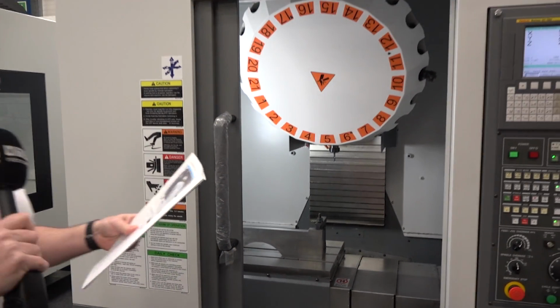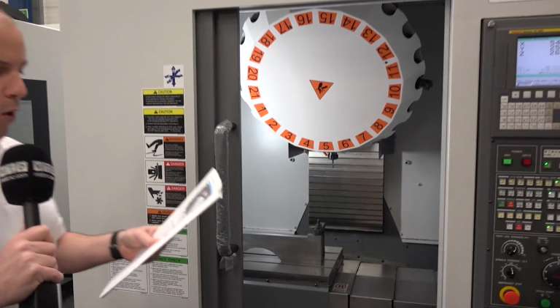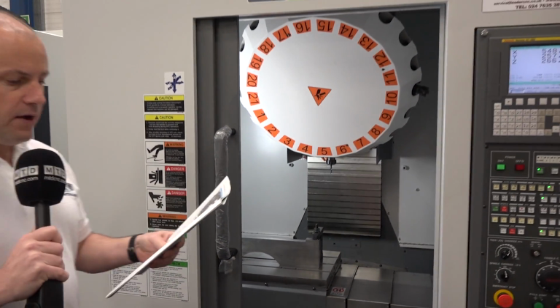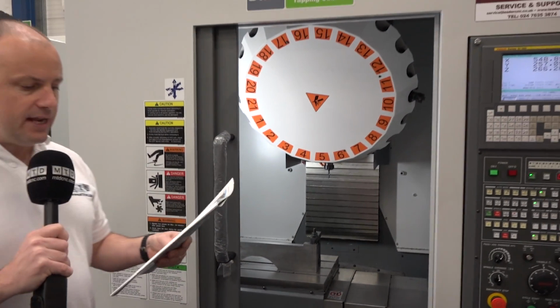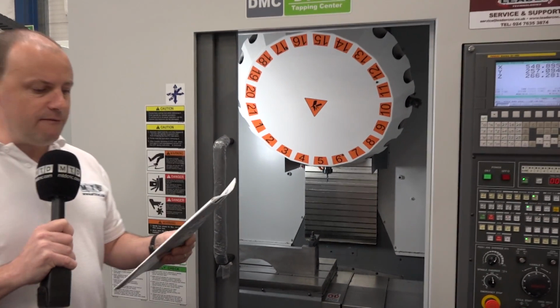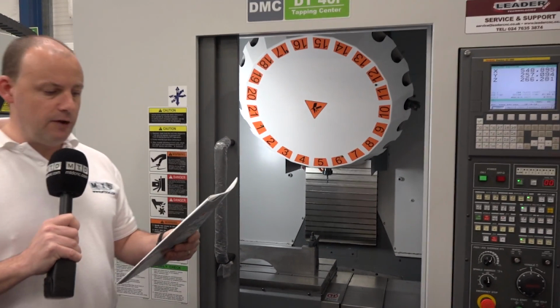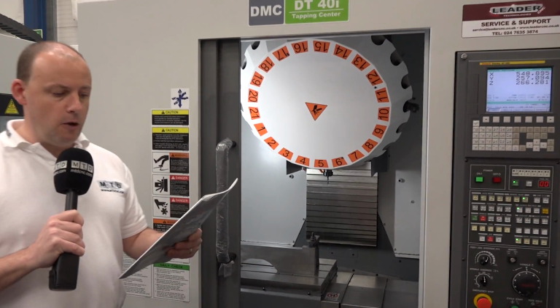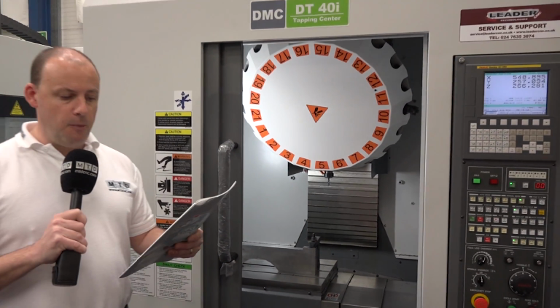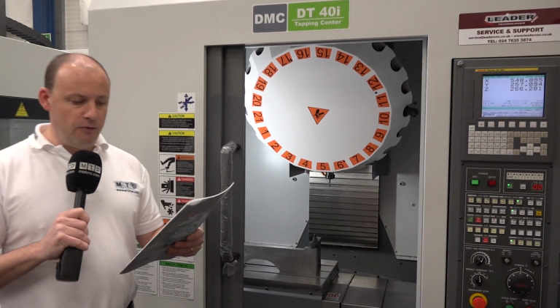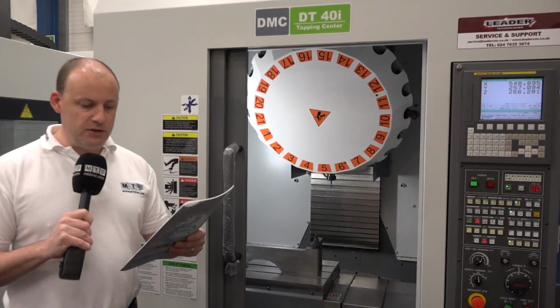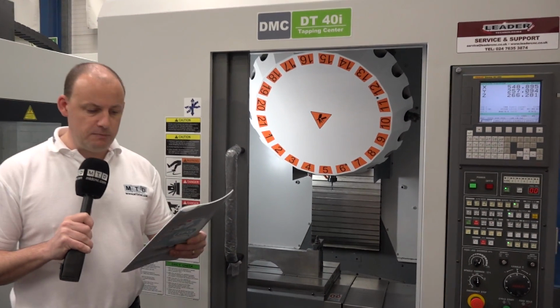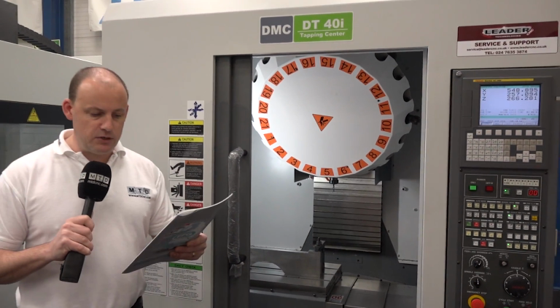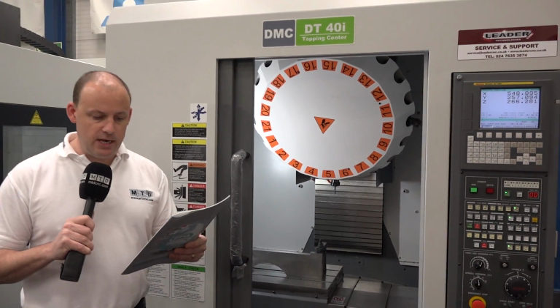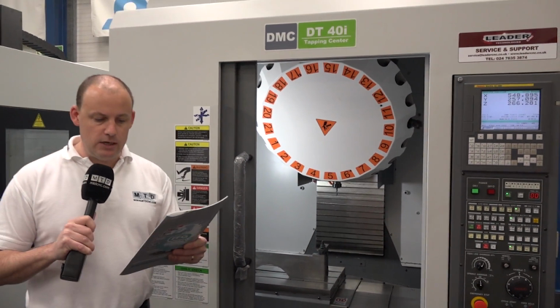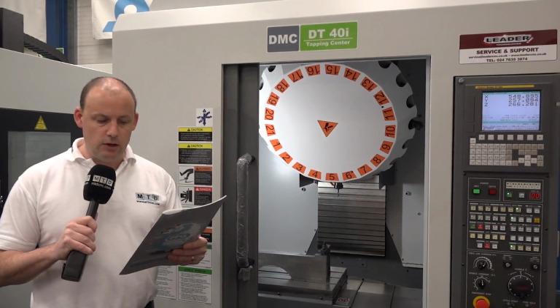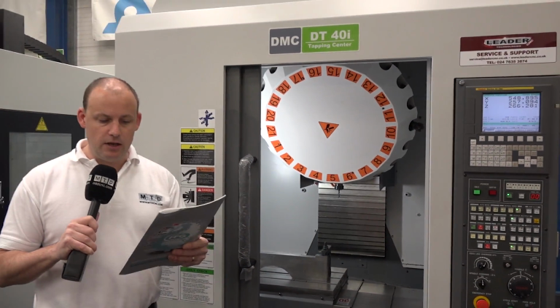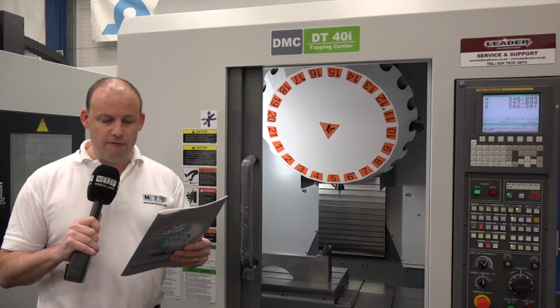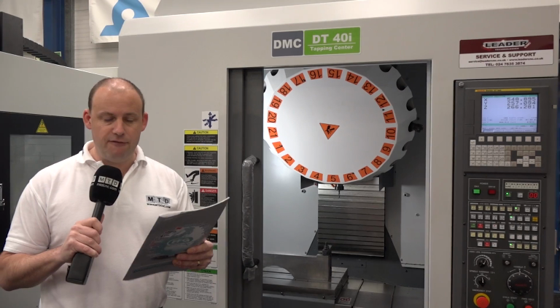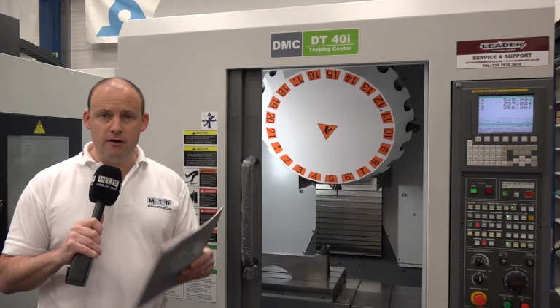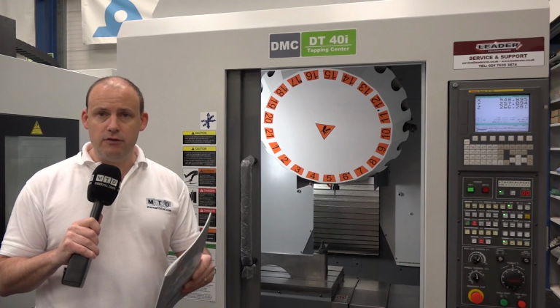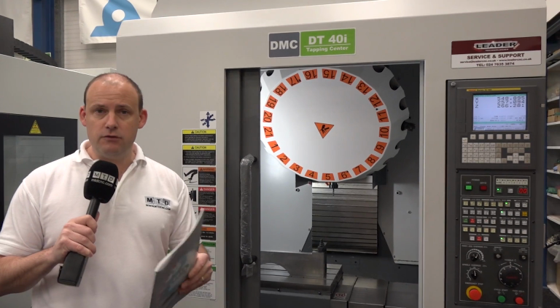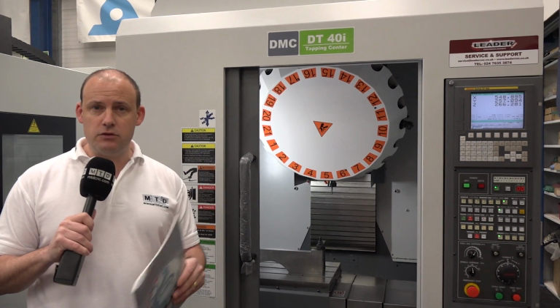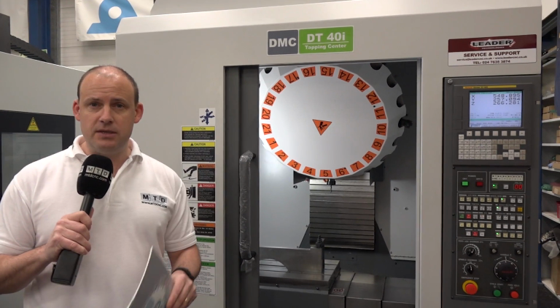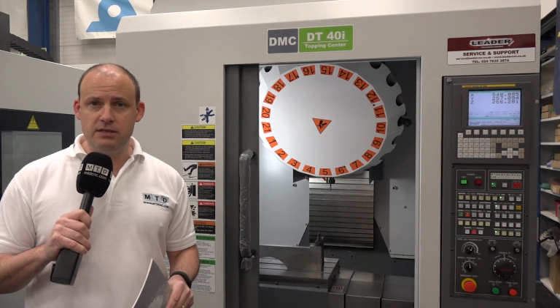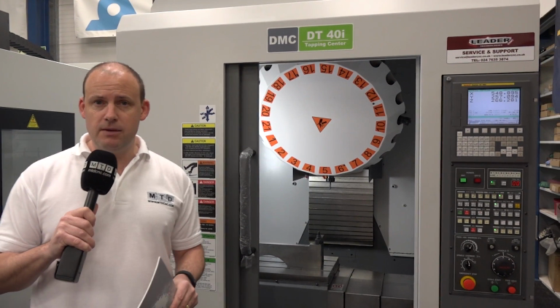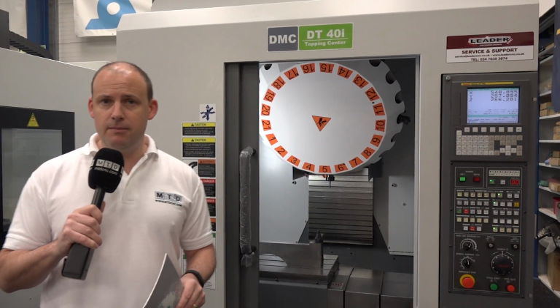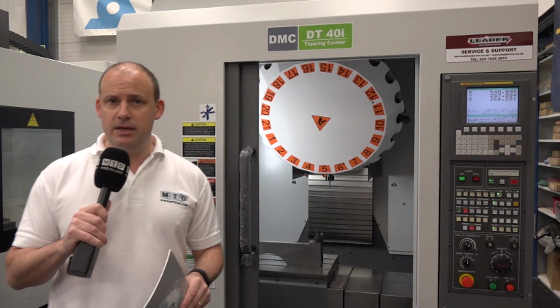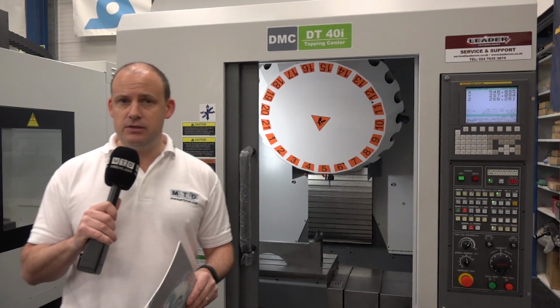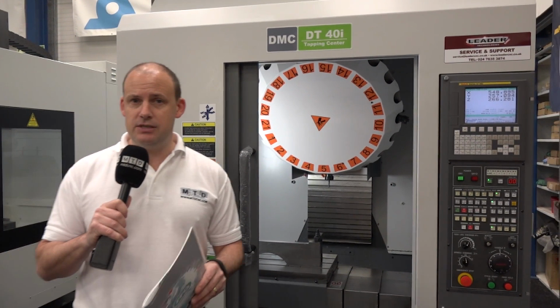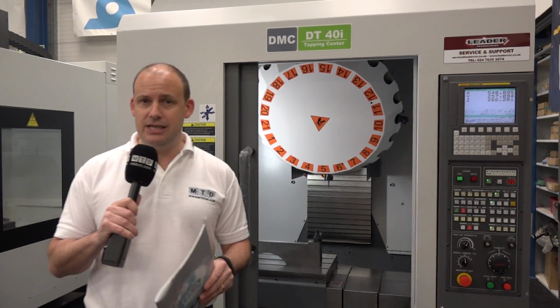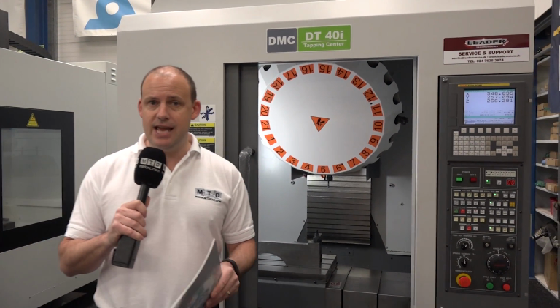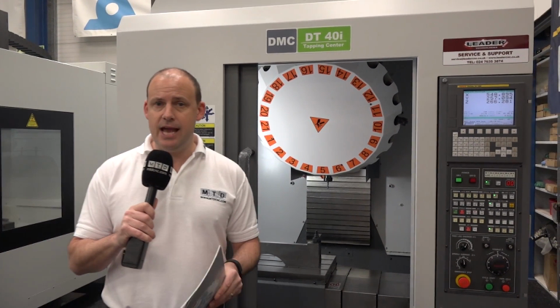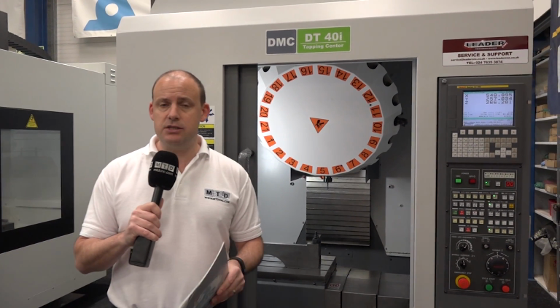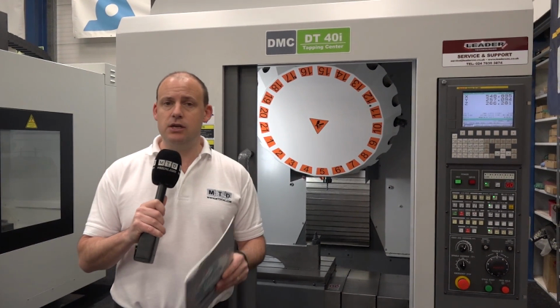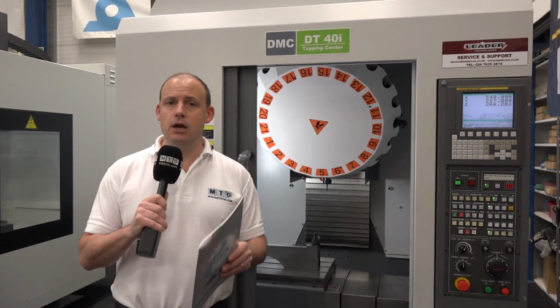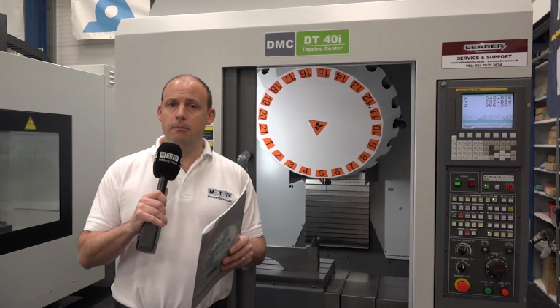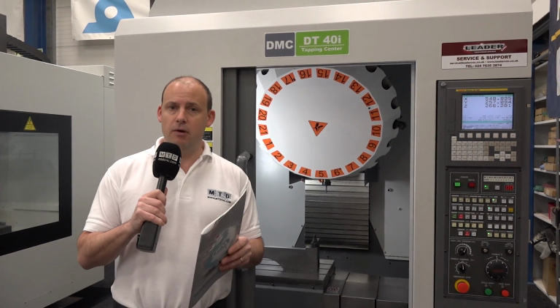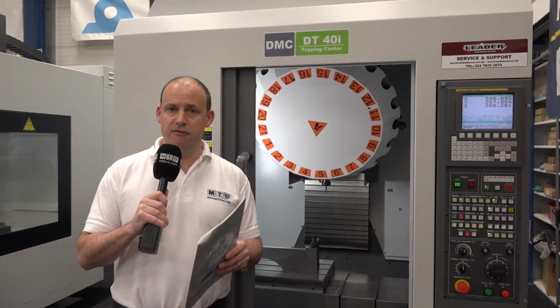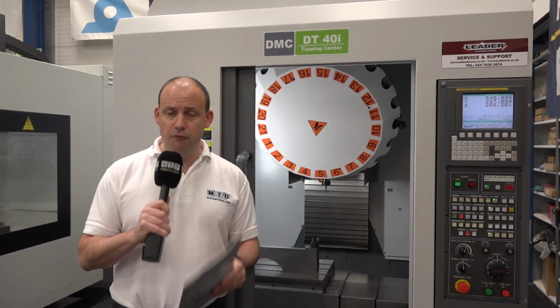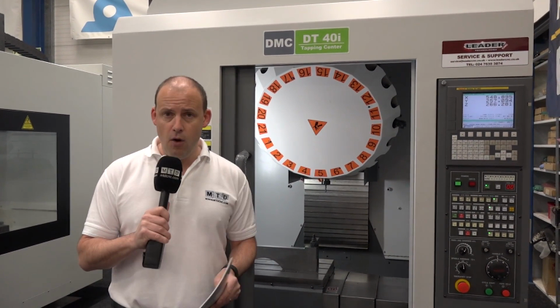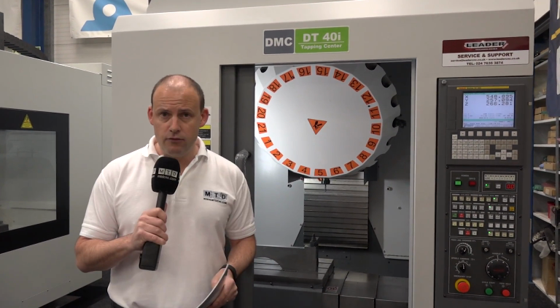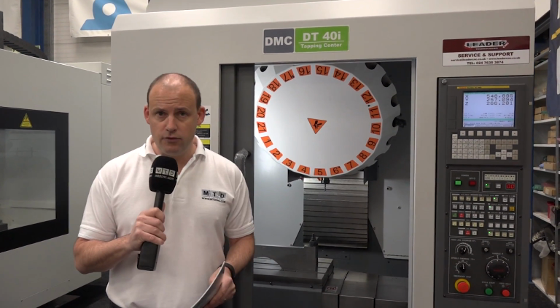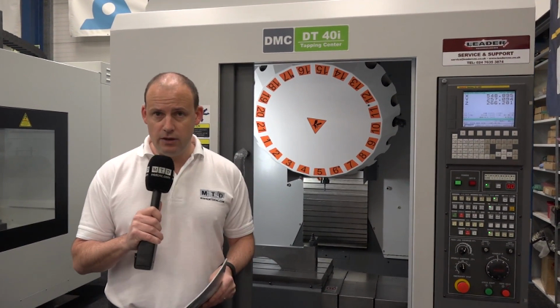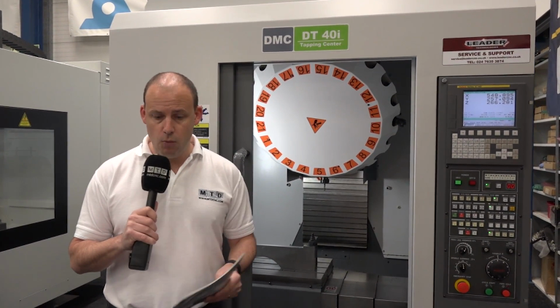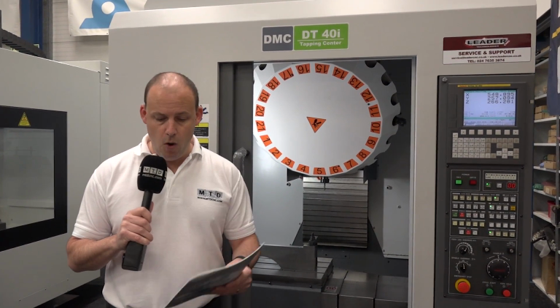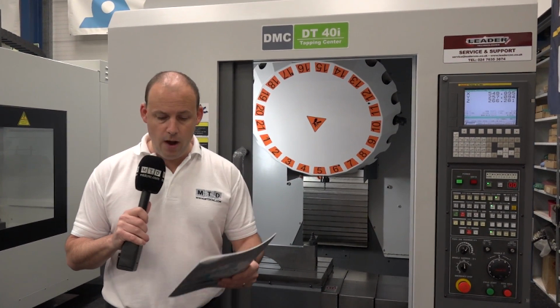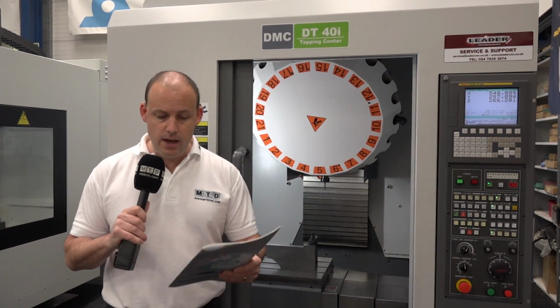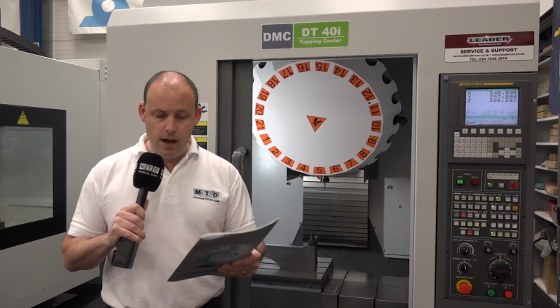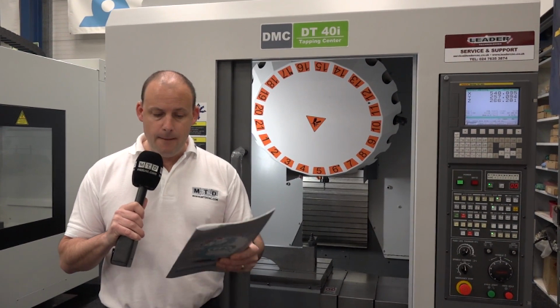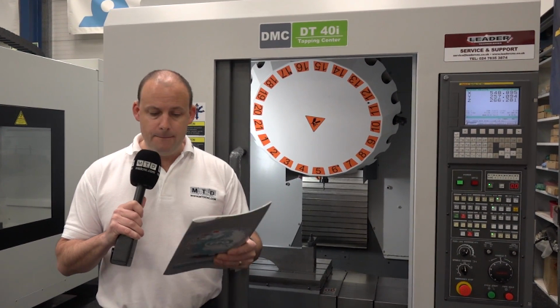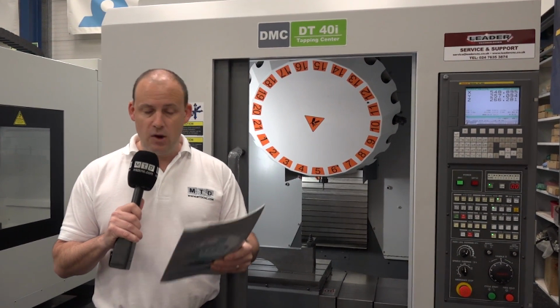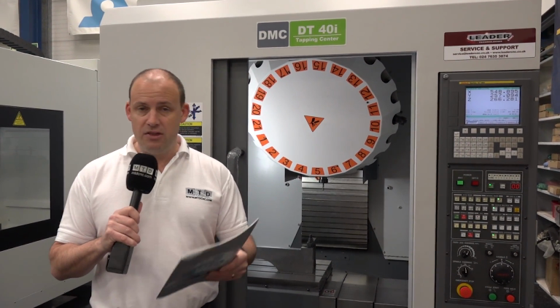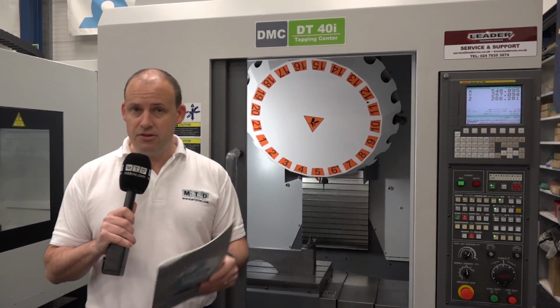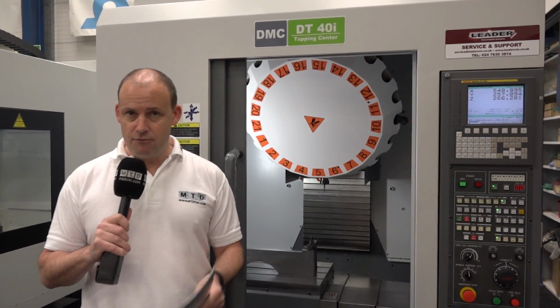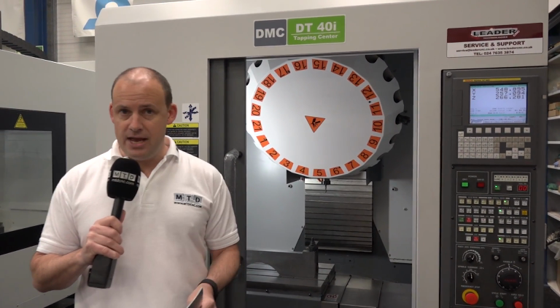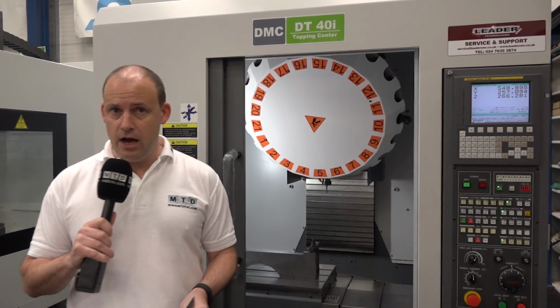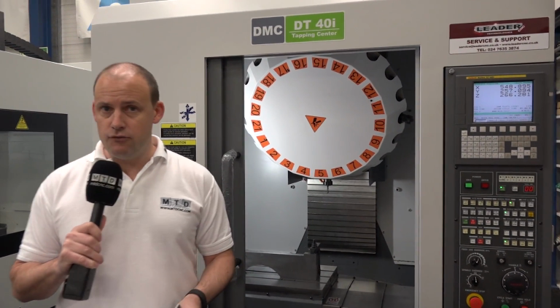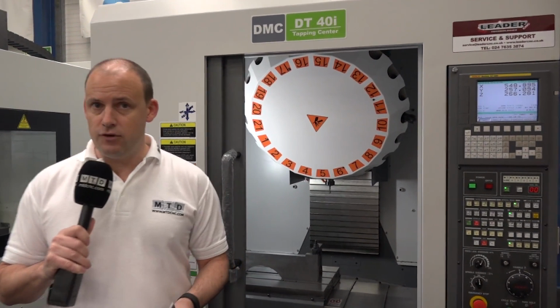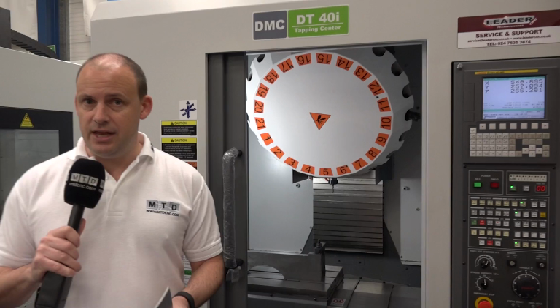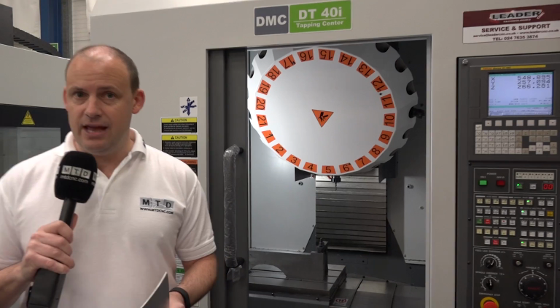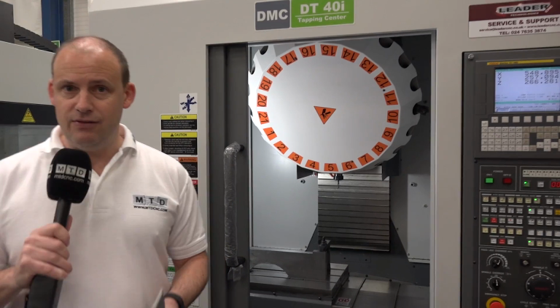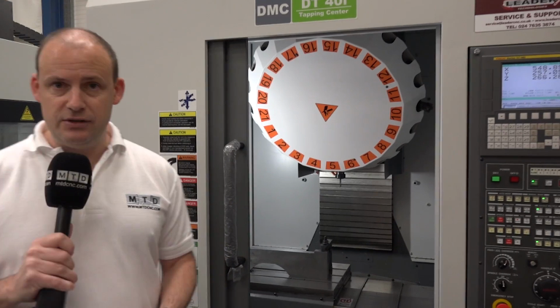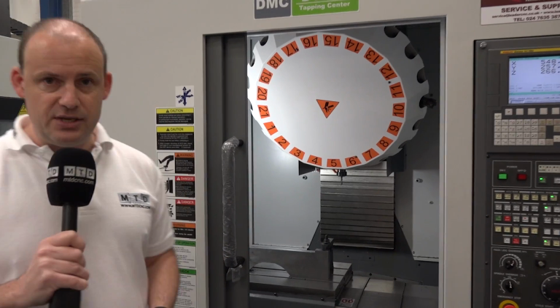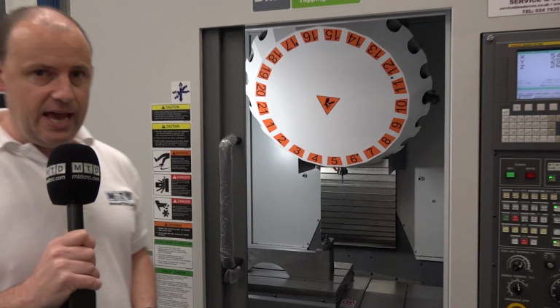The working envelope on this machine: you're looking at 520 millimeters in the X, by 400 in the Y, by 300 in the Z.